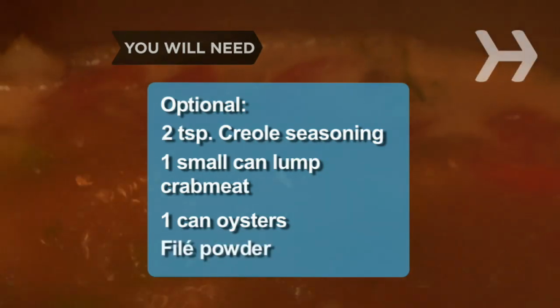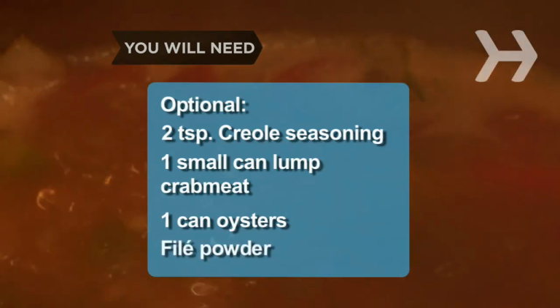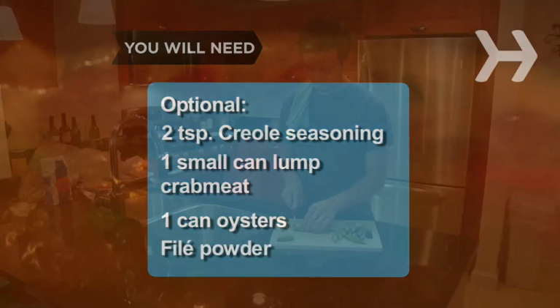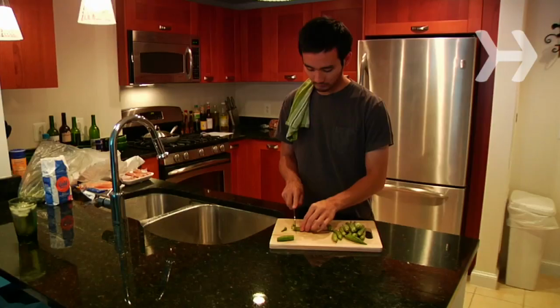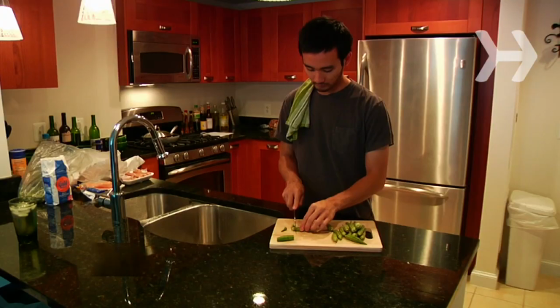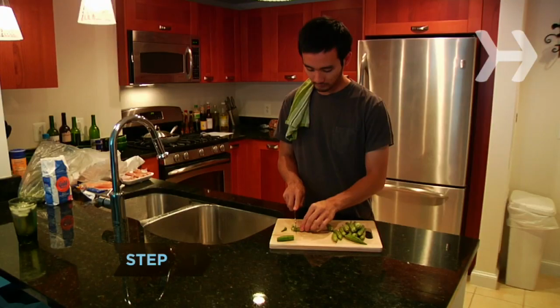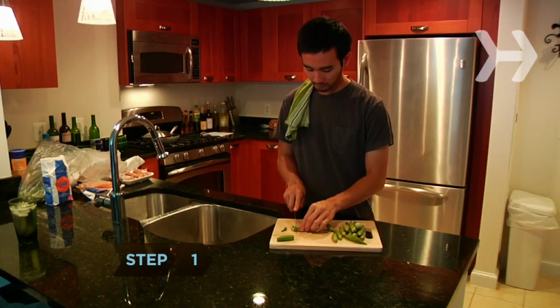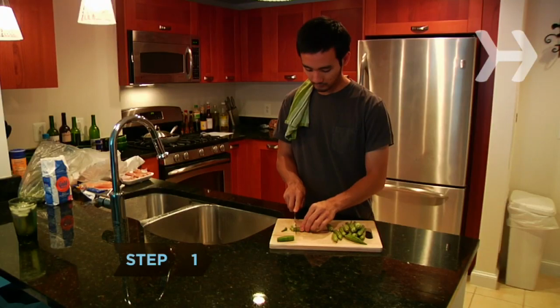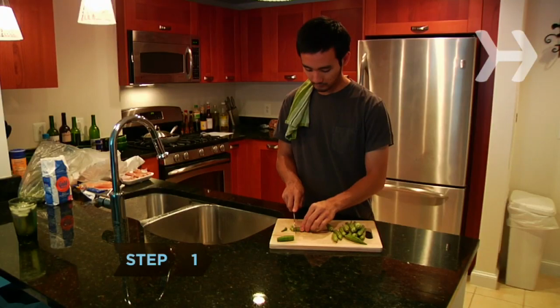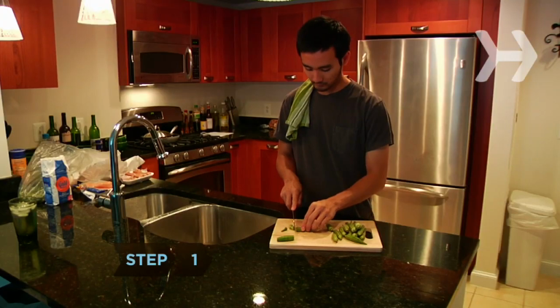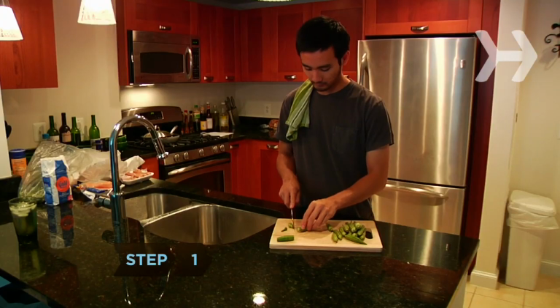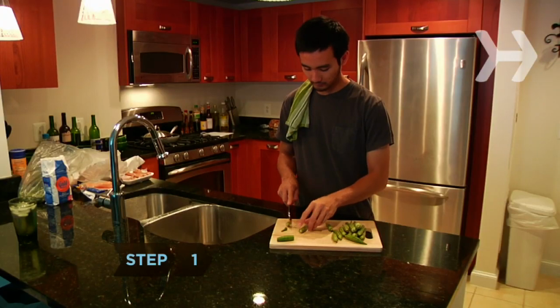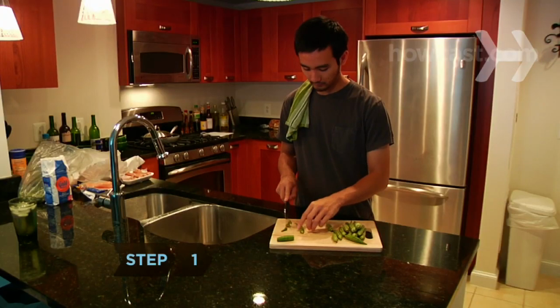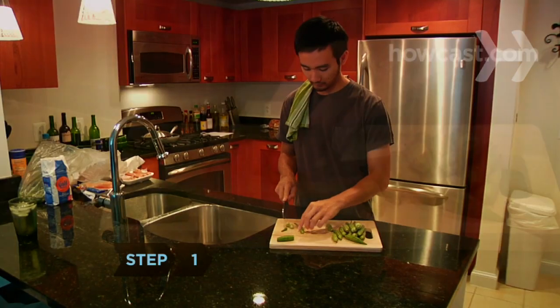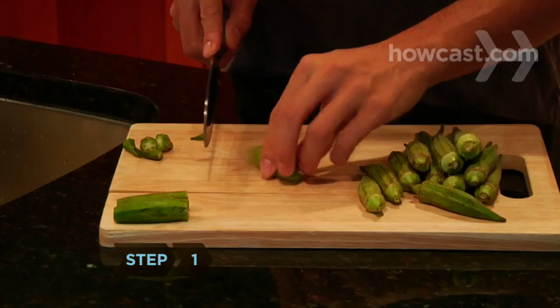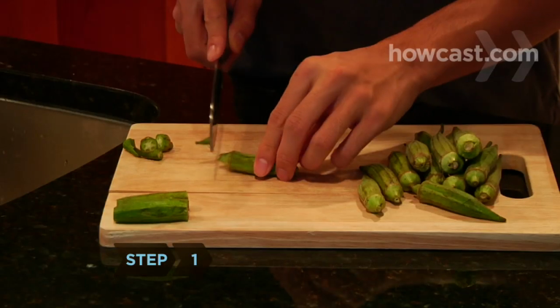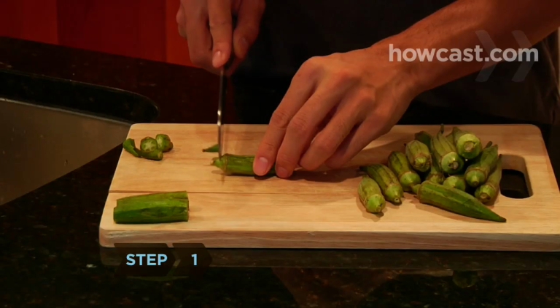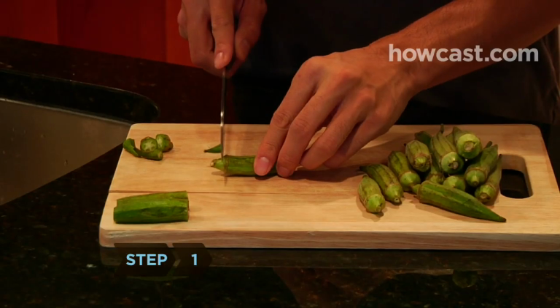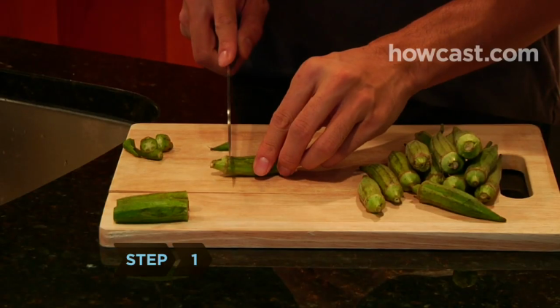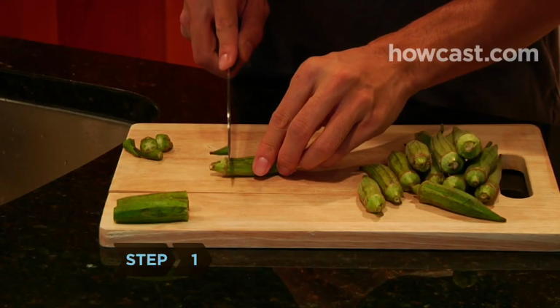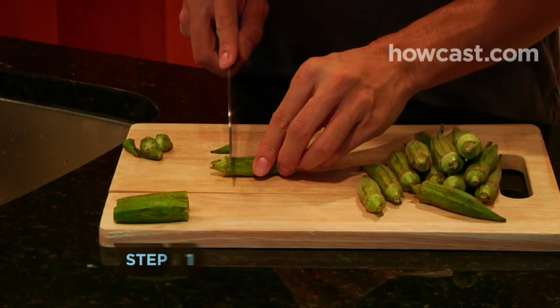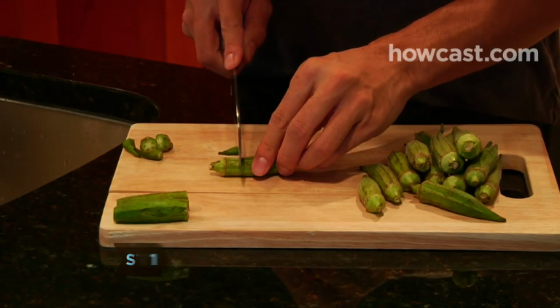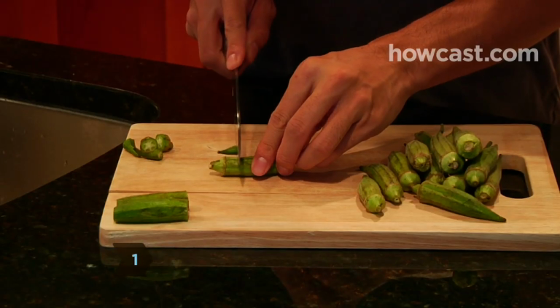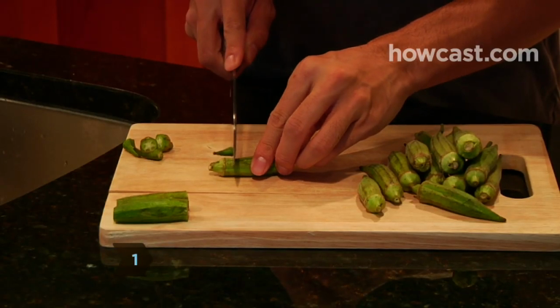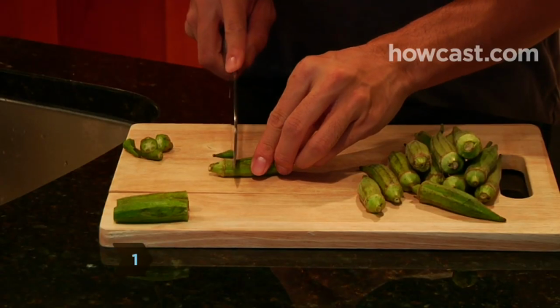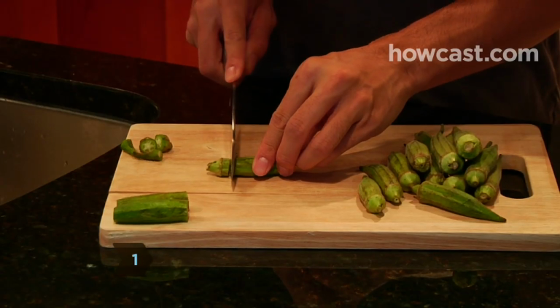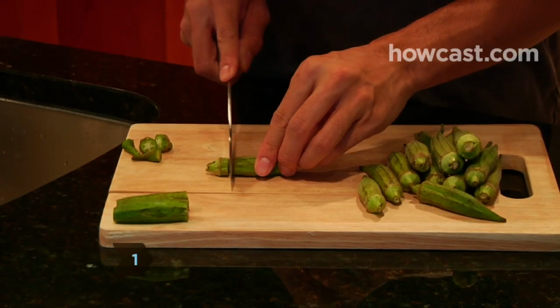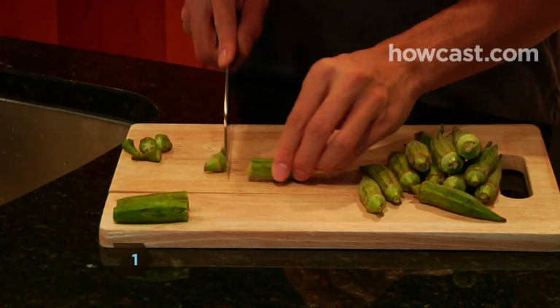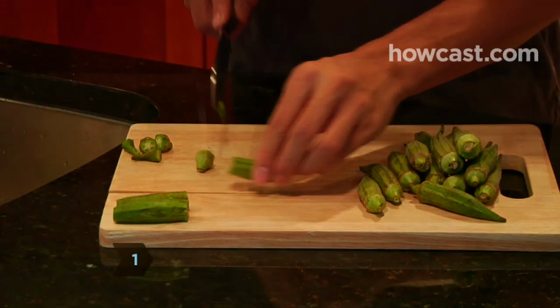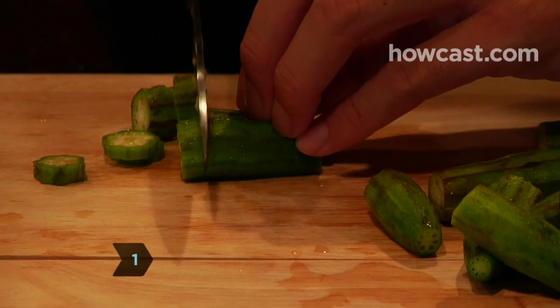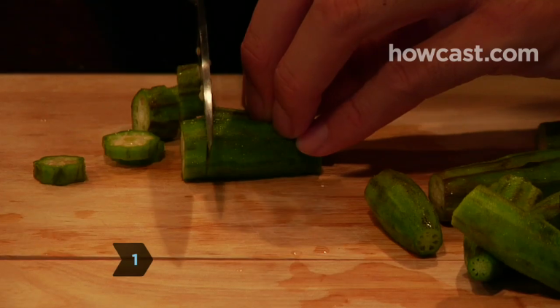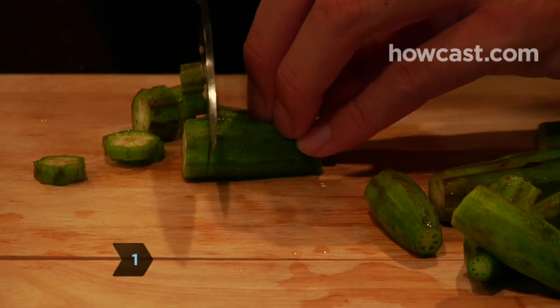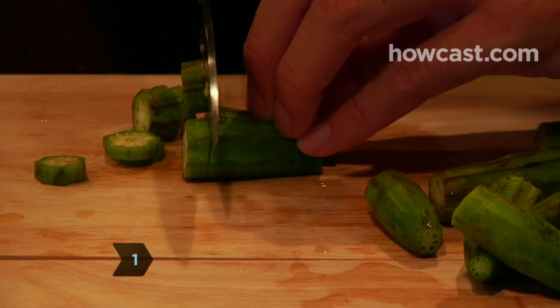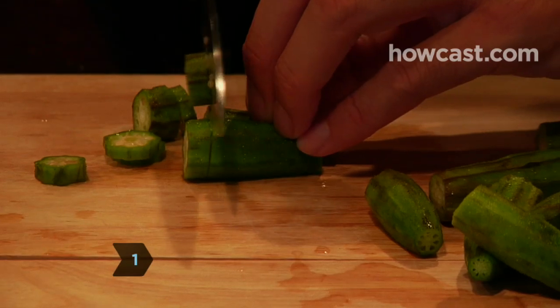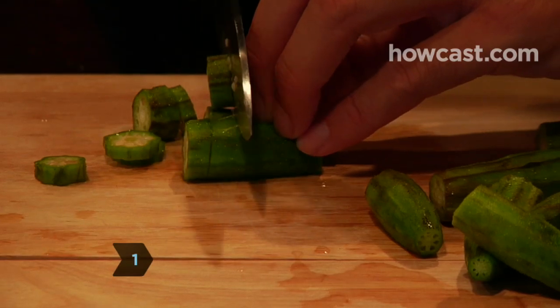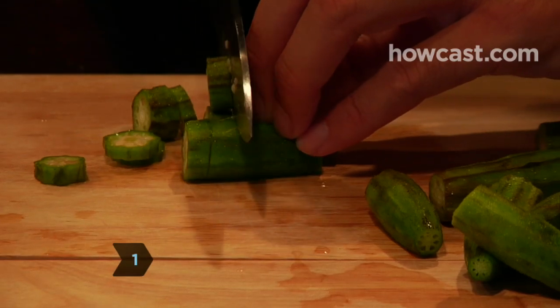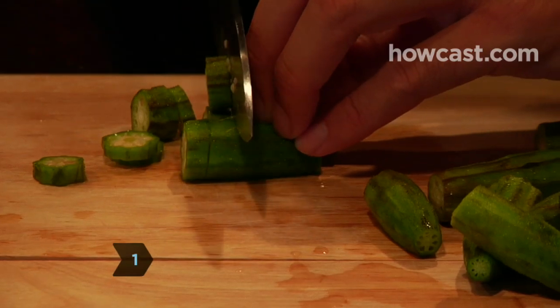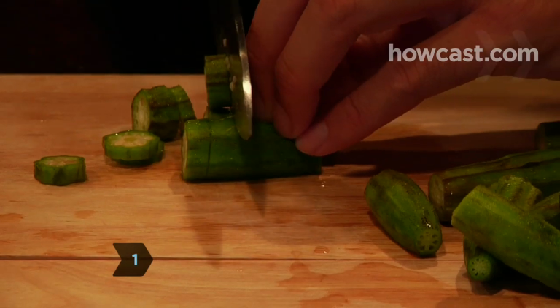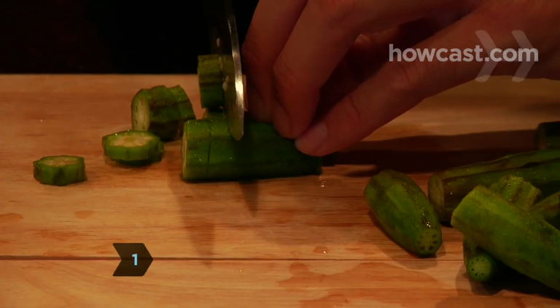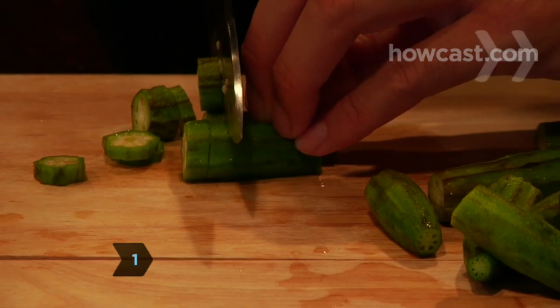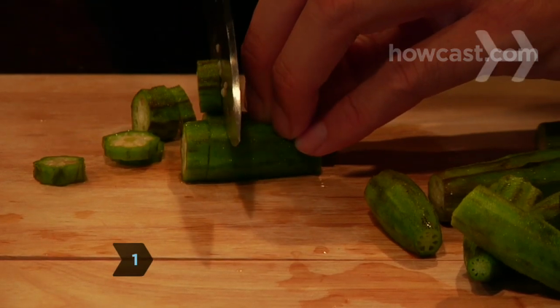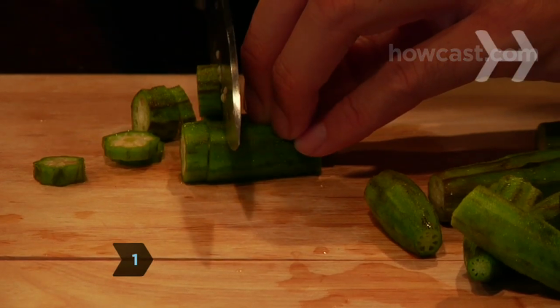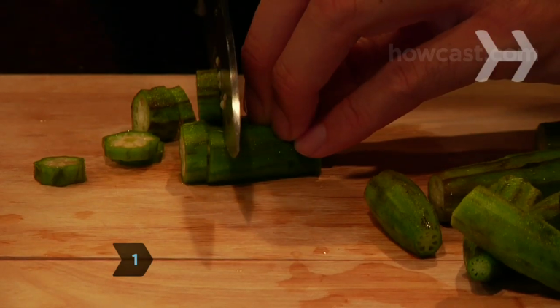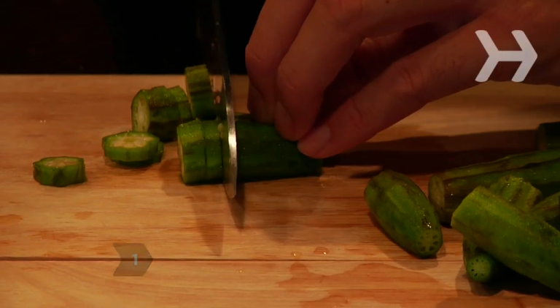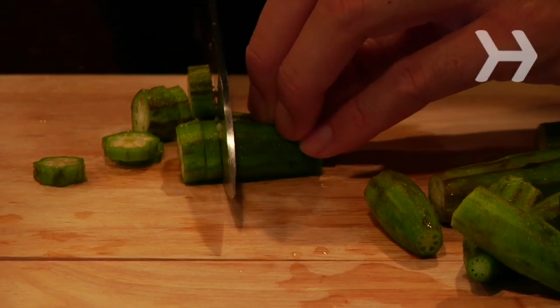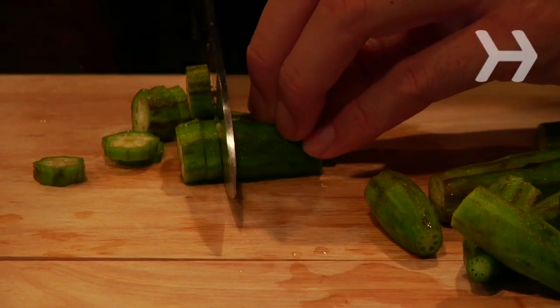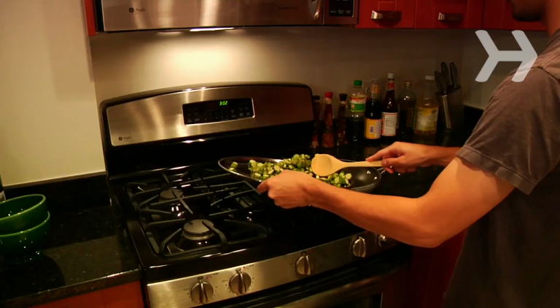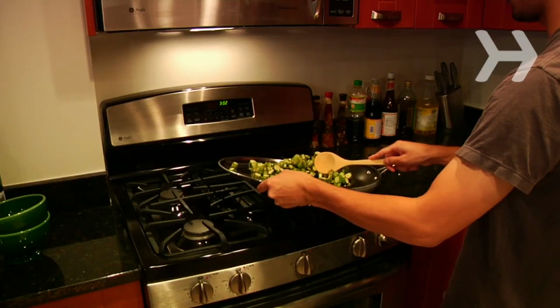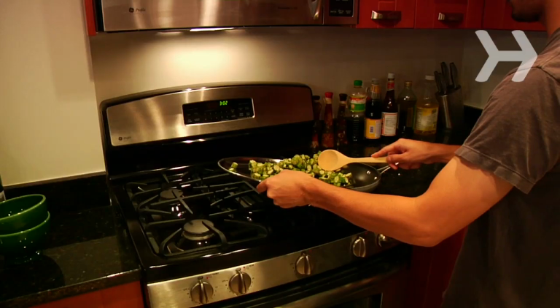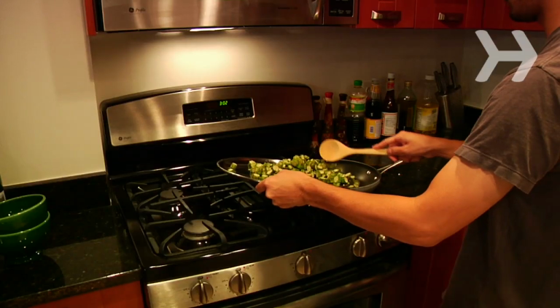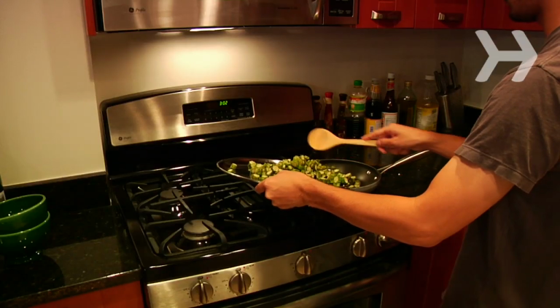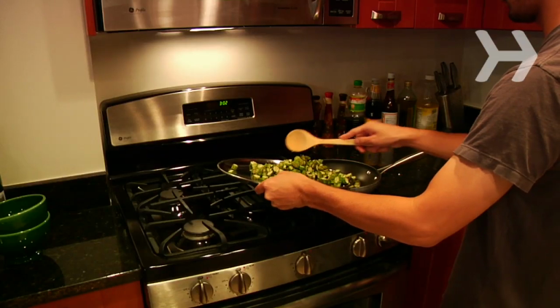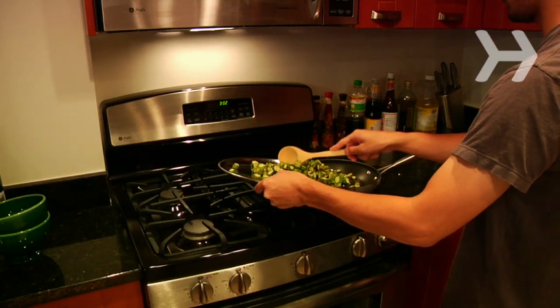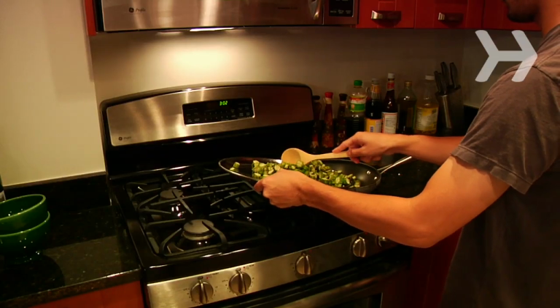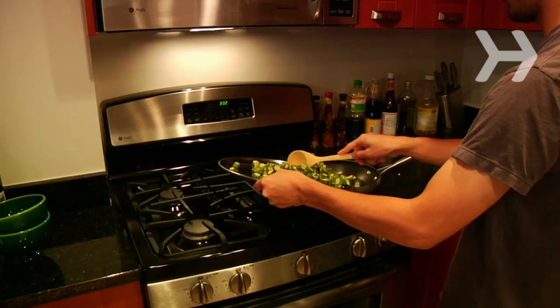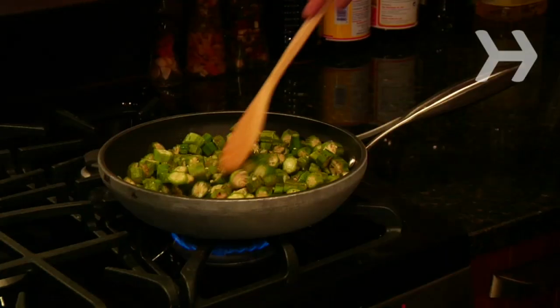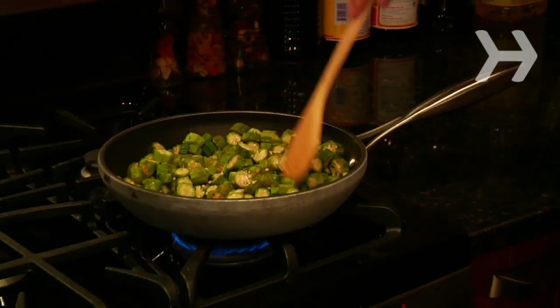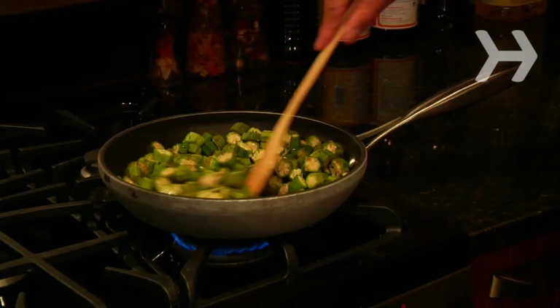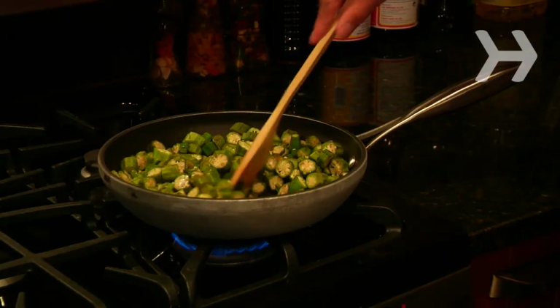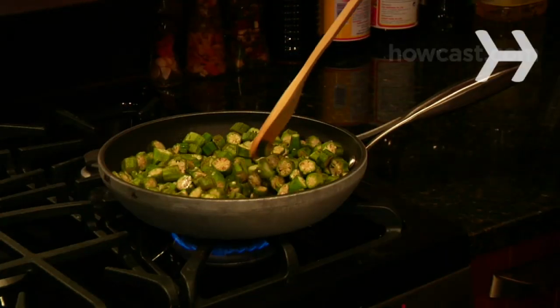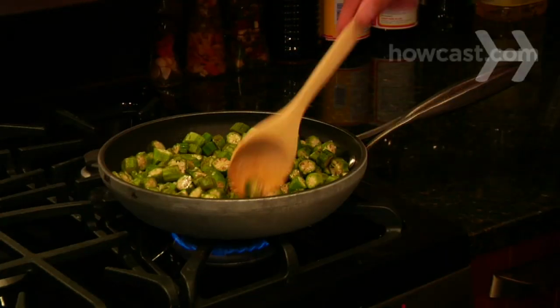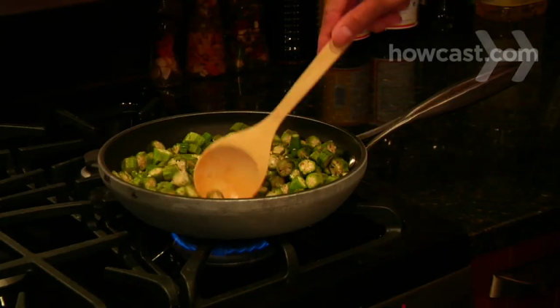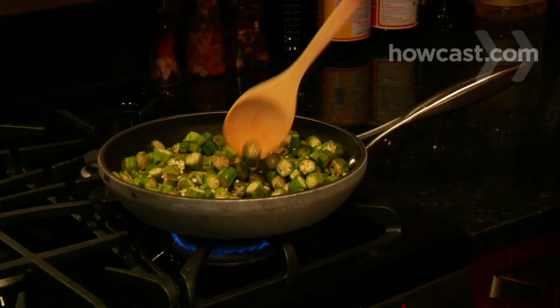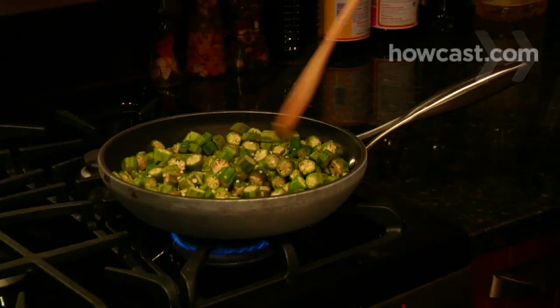Step 1. Remove stems and tips from the okra and slice it. Fry the okra in 2 tablespoons of oil over low heat until it is soft.